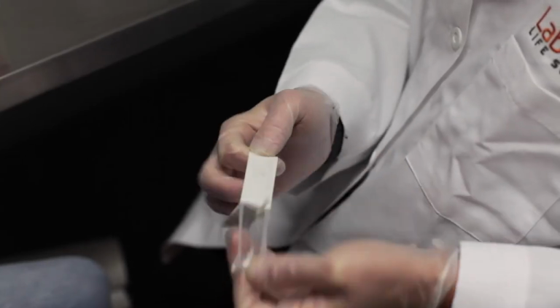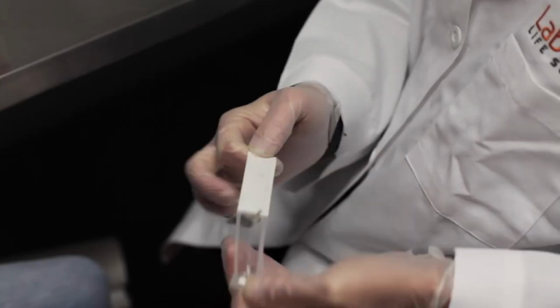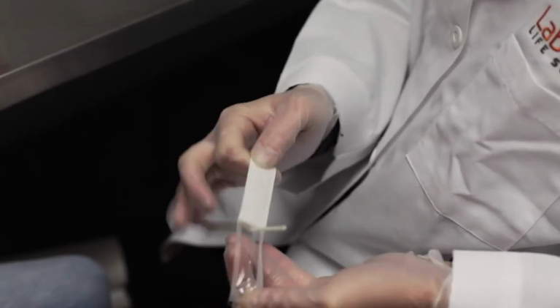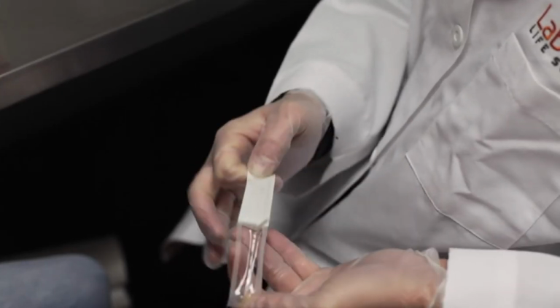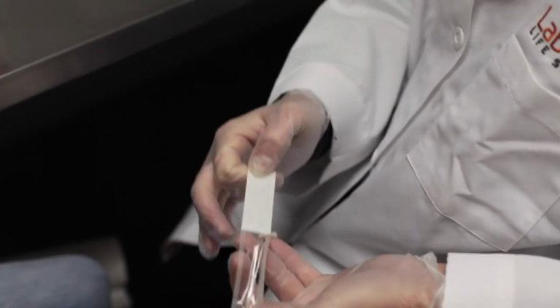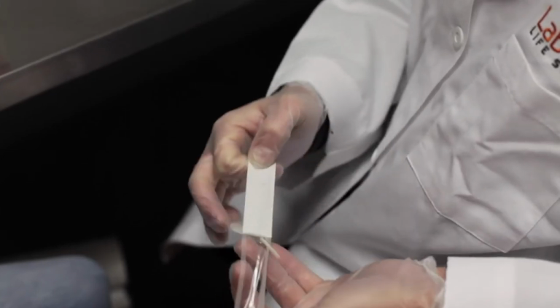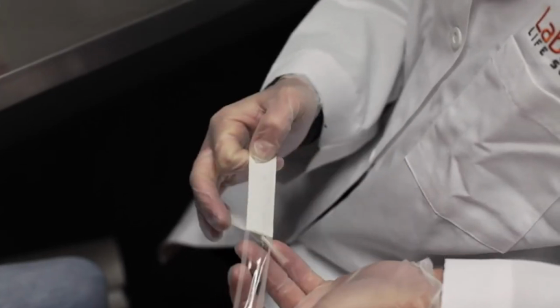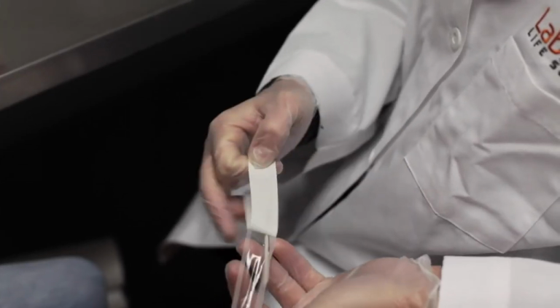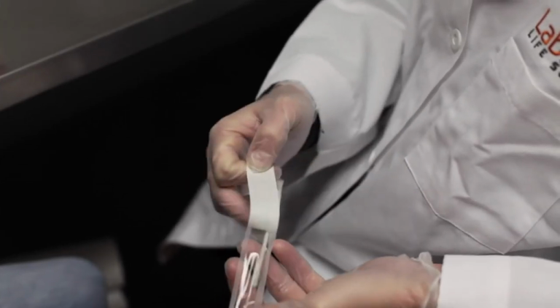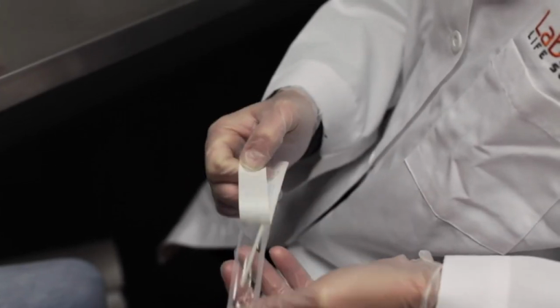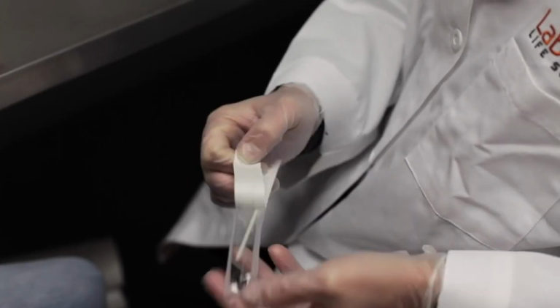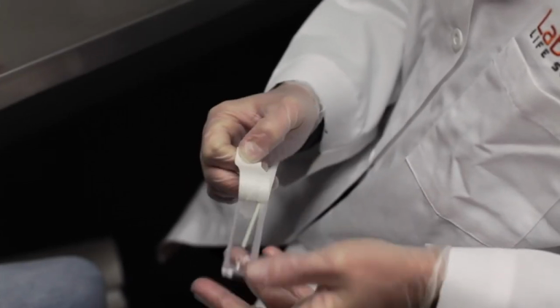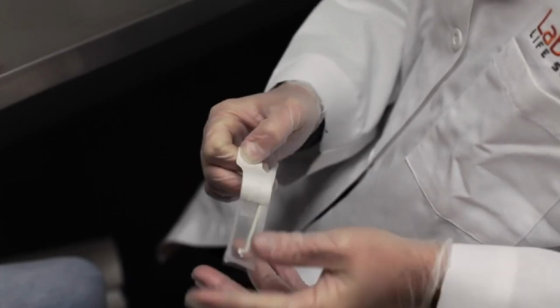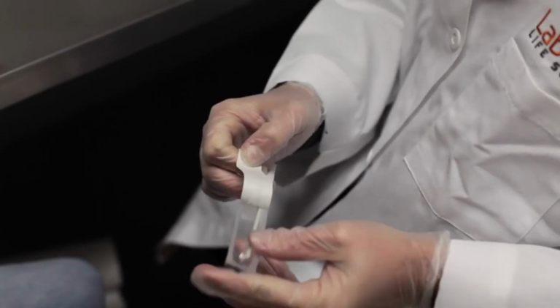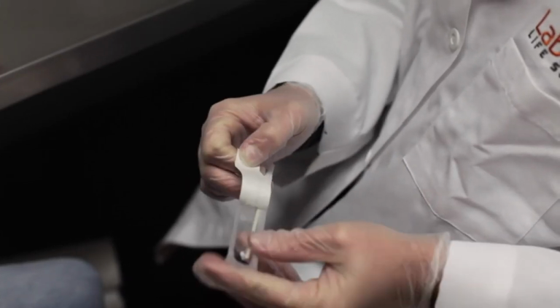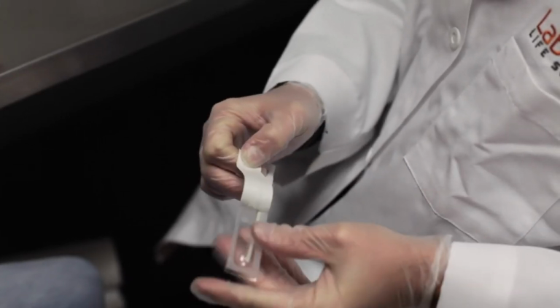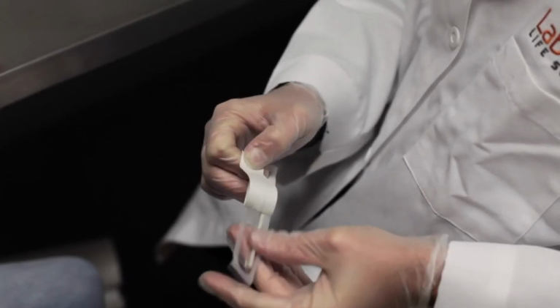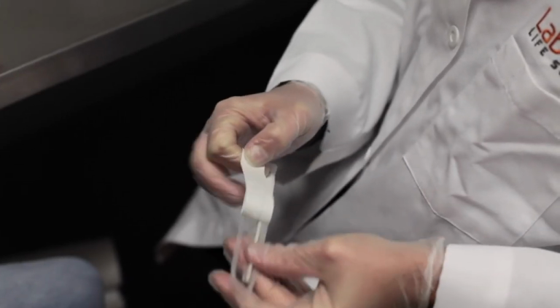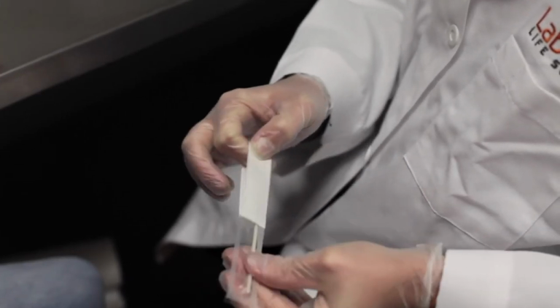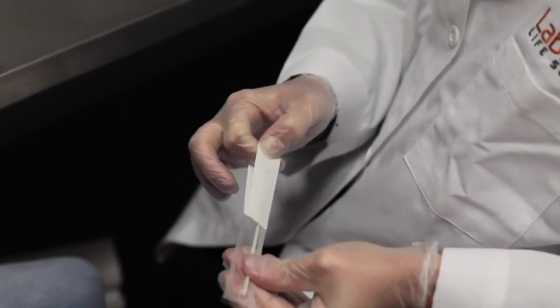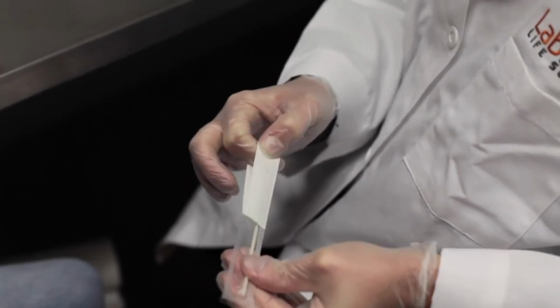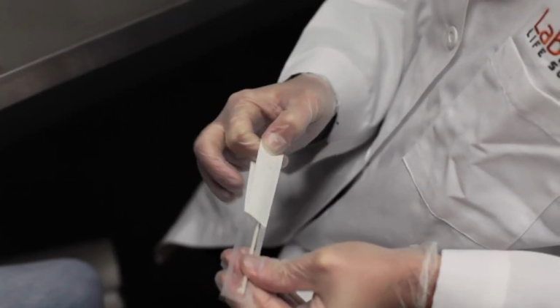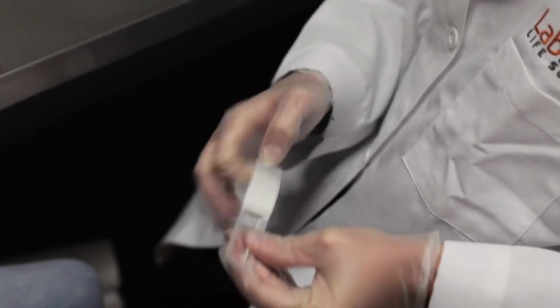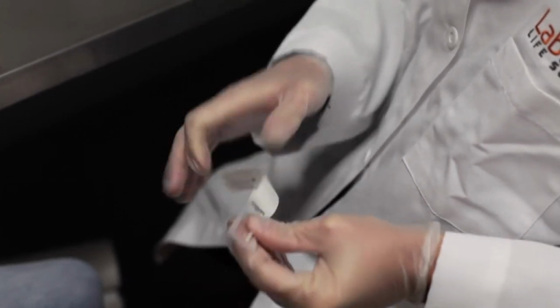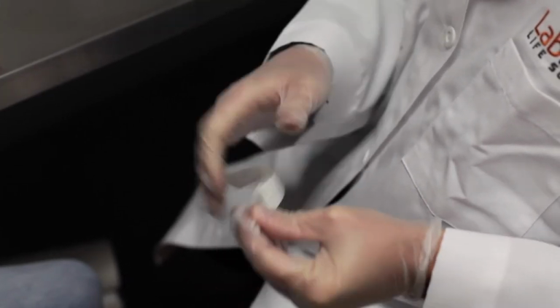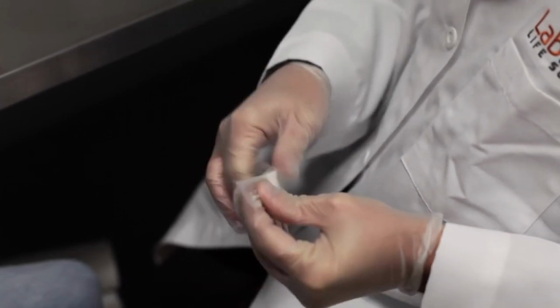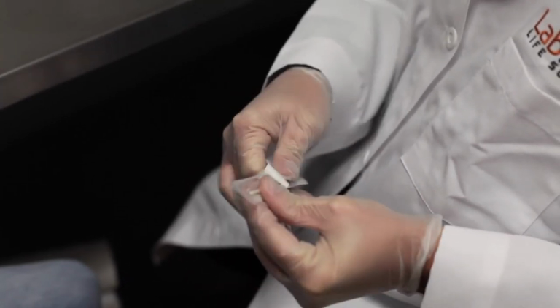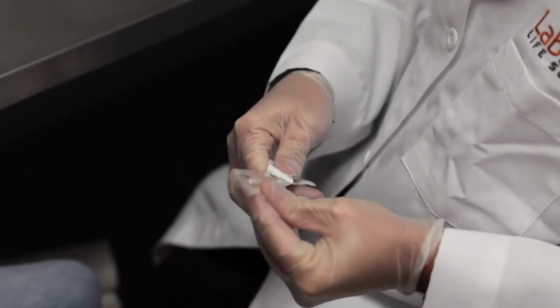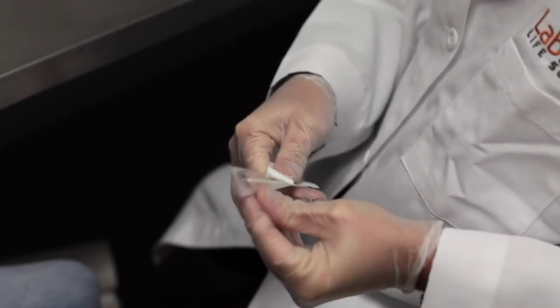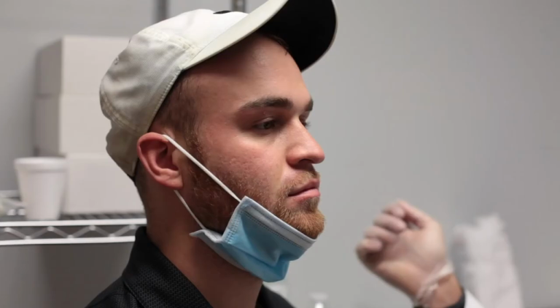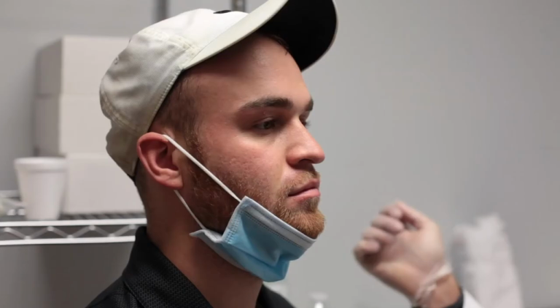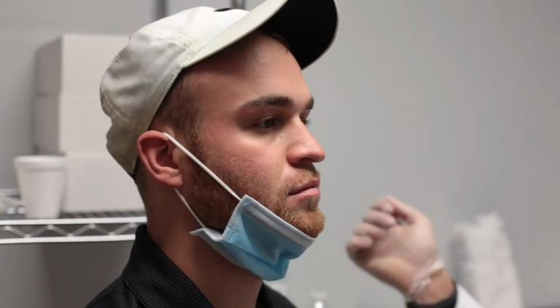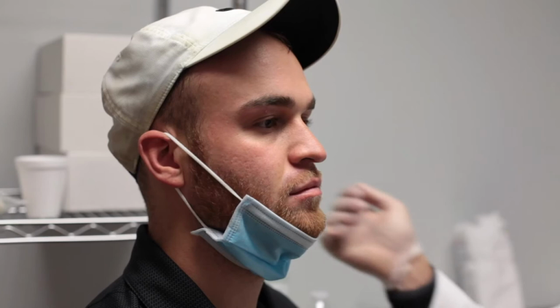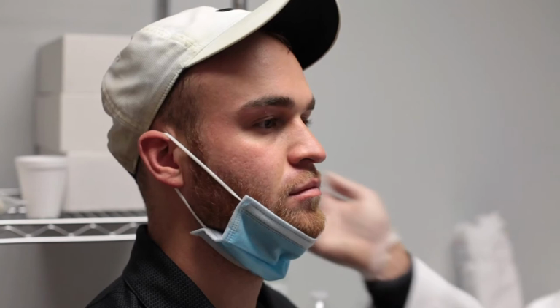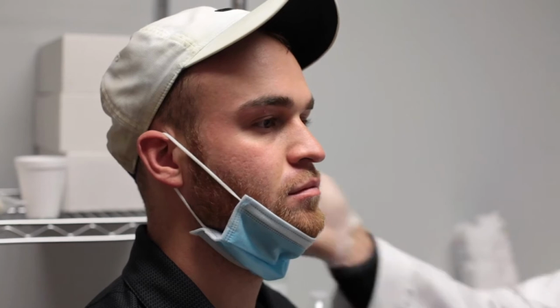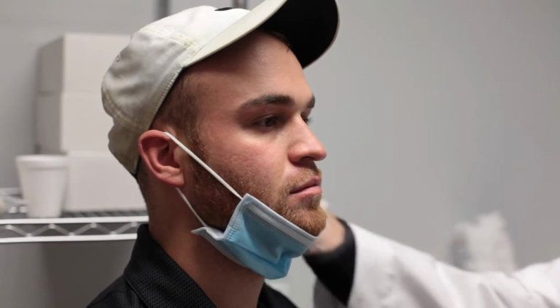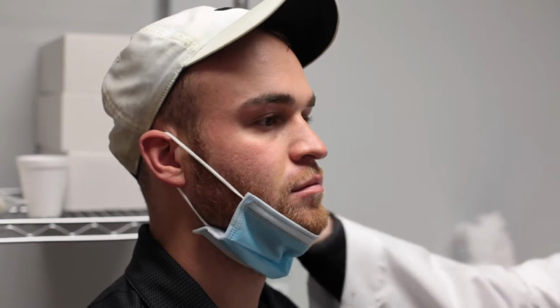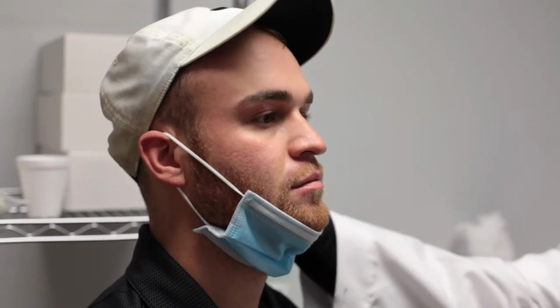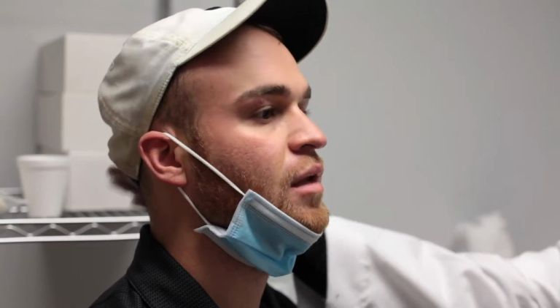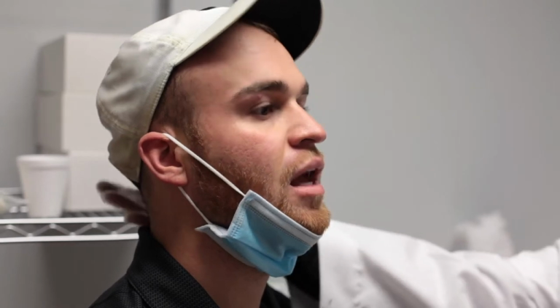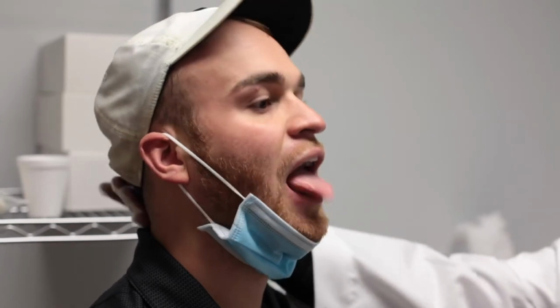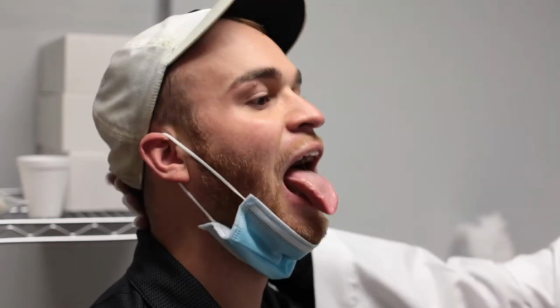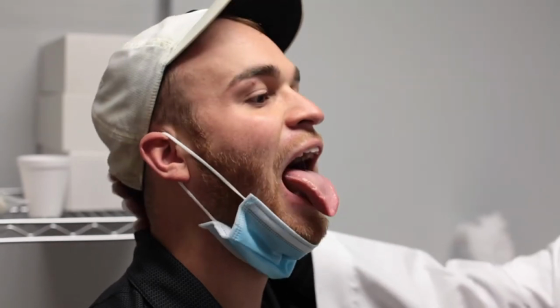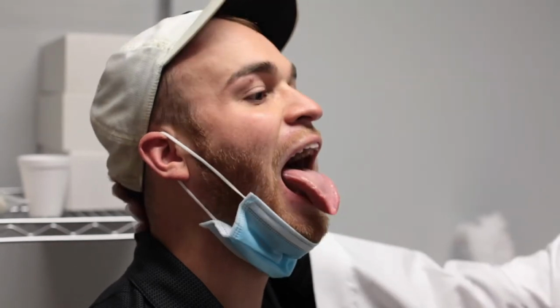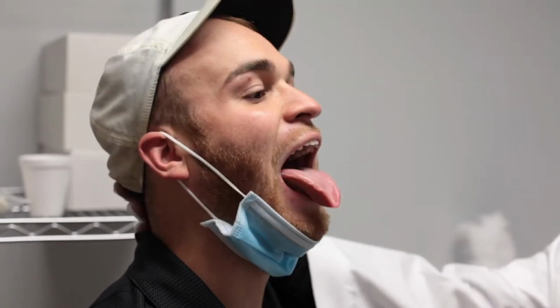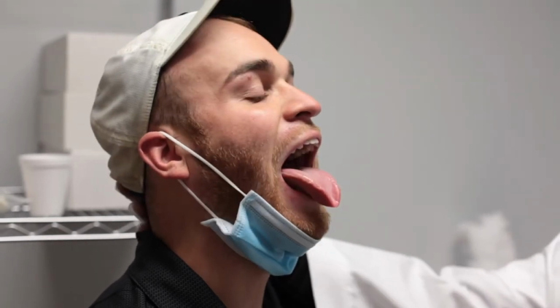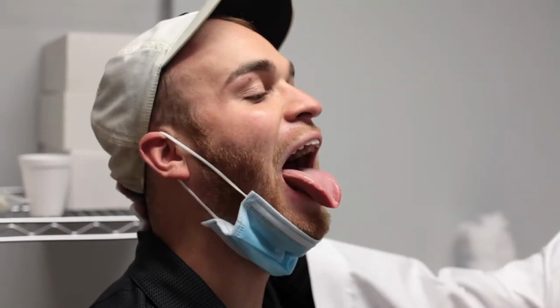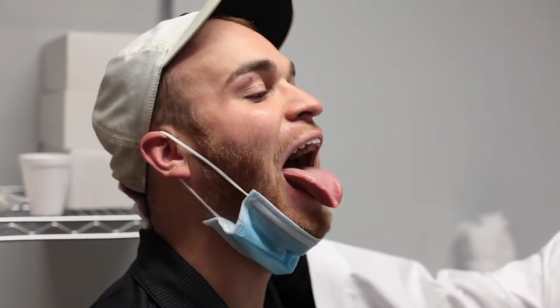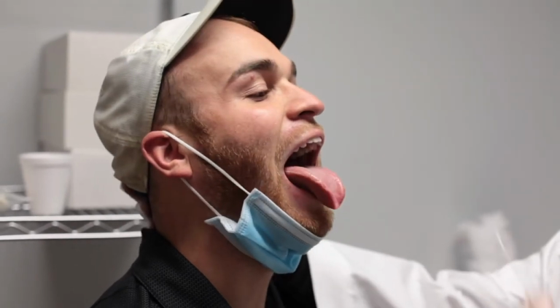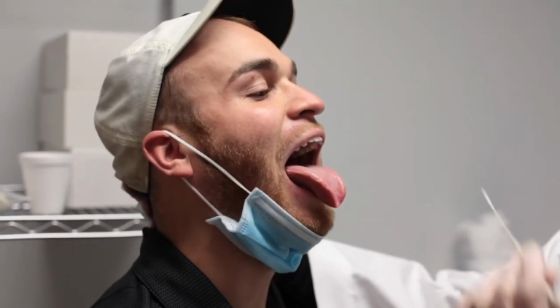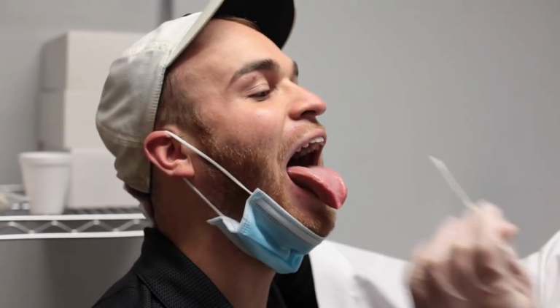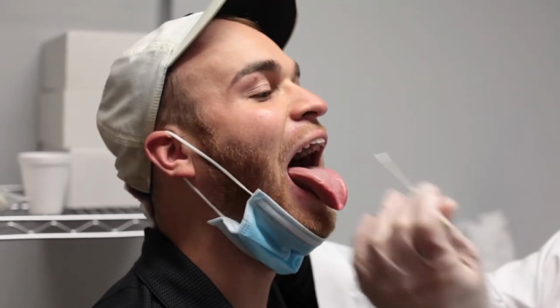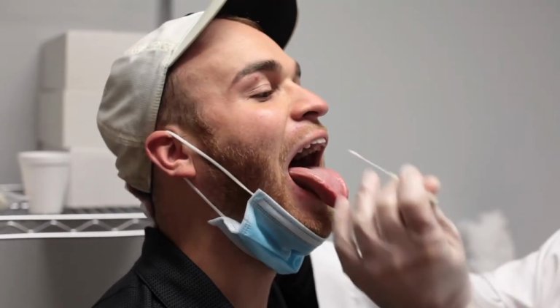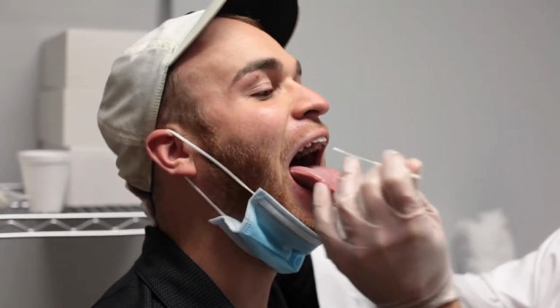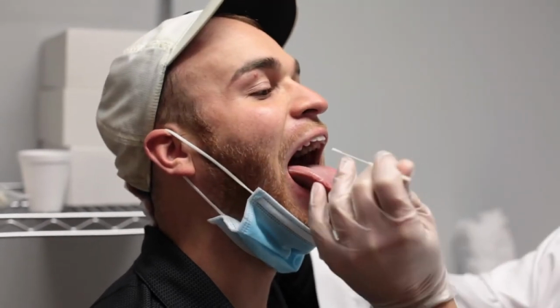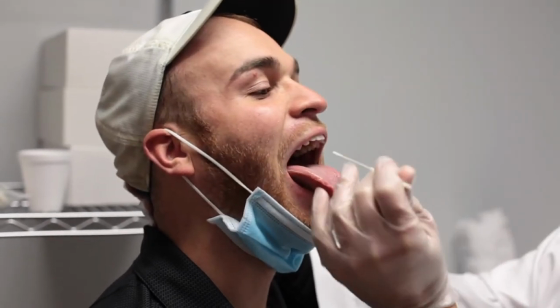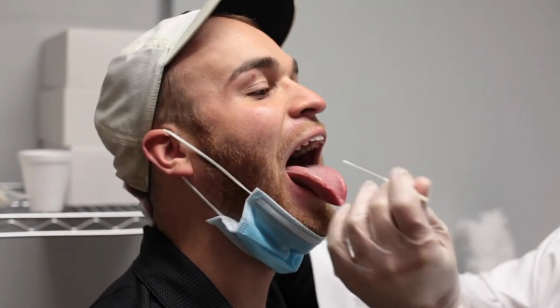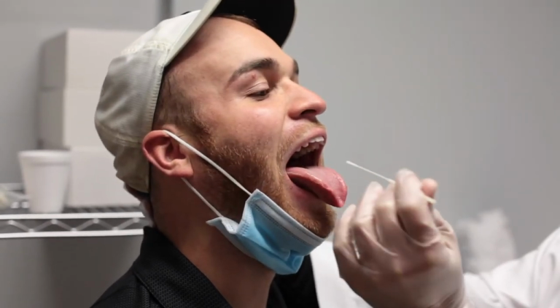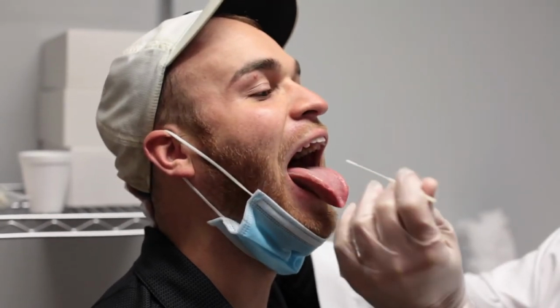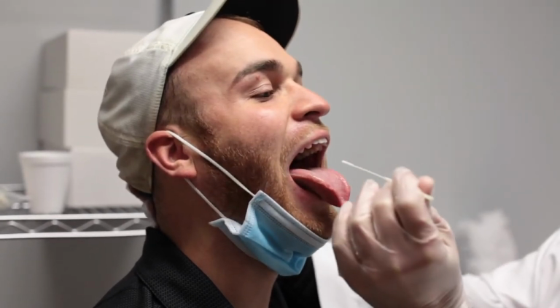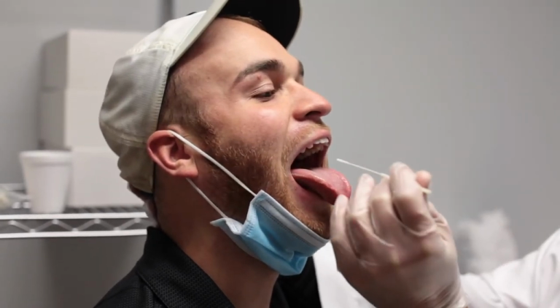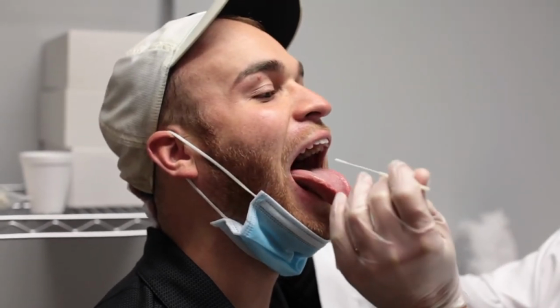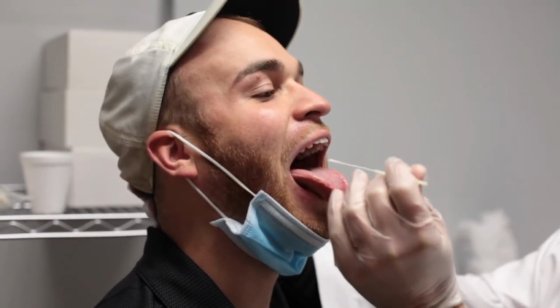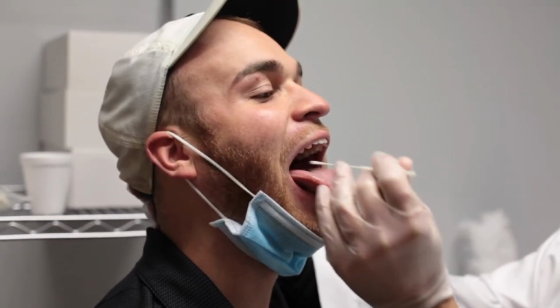Carefully open your swab and remove it from the package. Have the patient tilt their head backwards, open their mouth, and stick out their tongue.